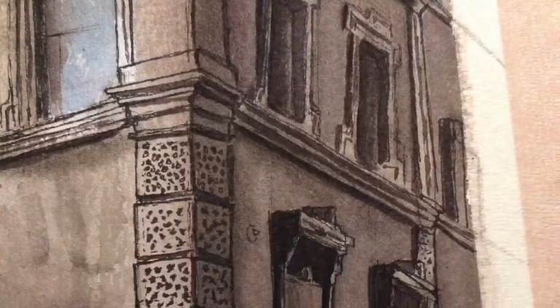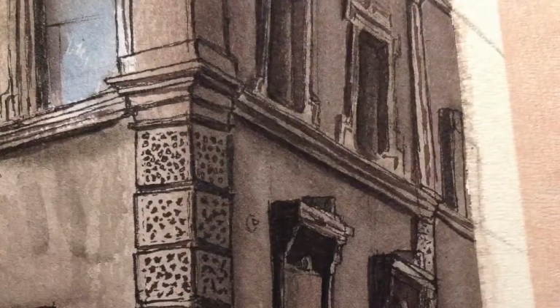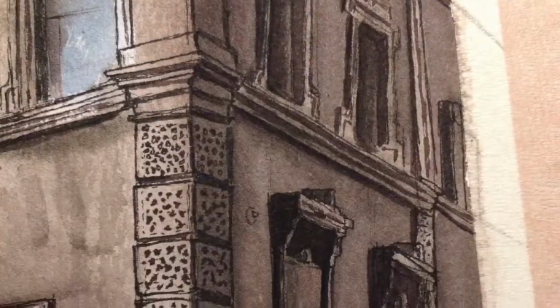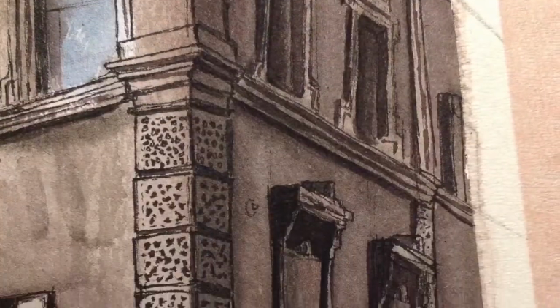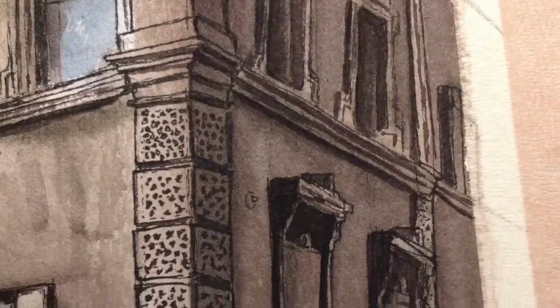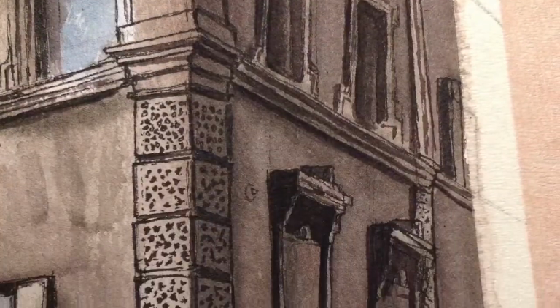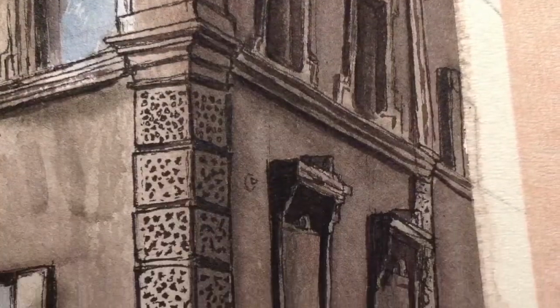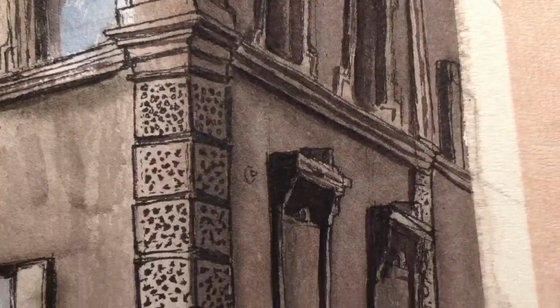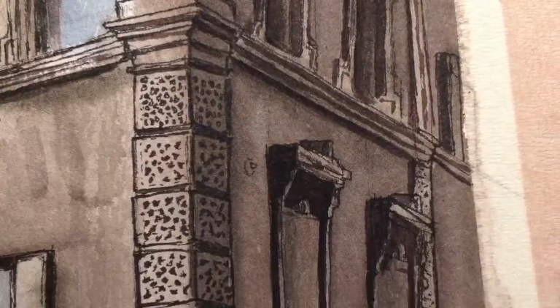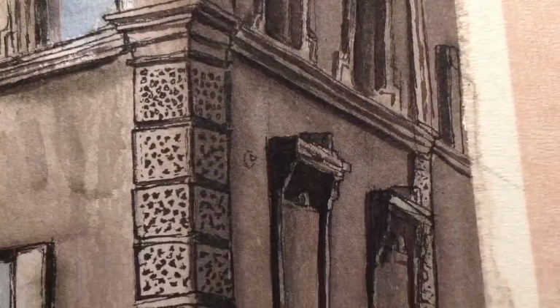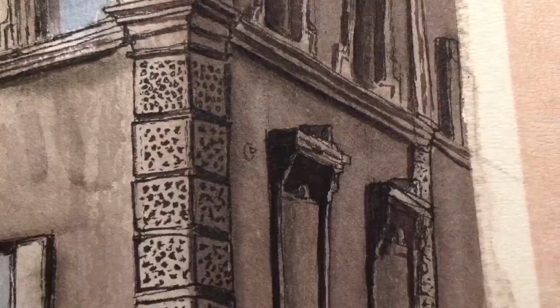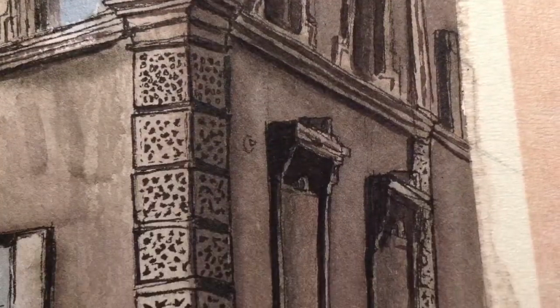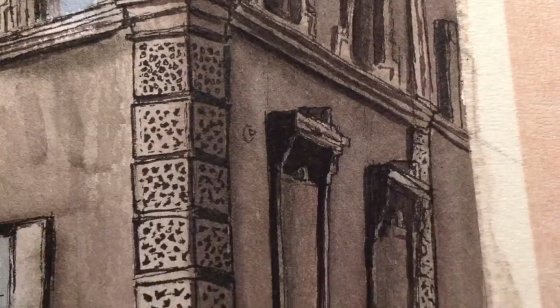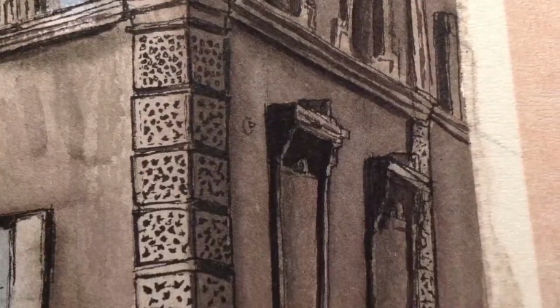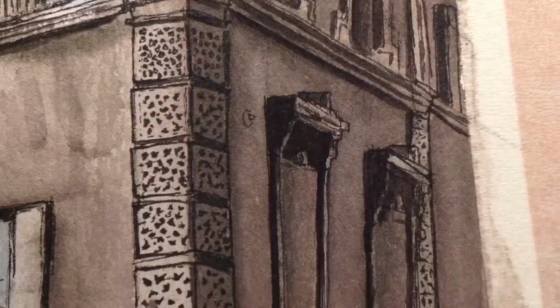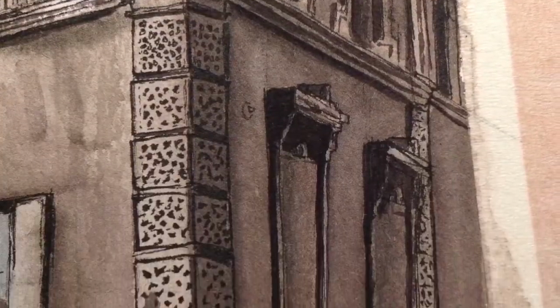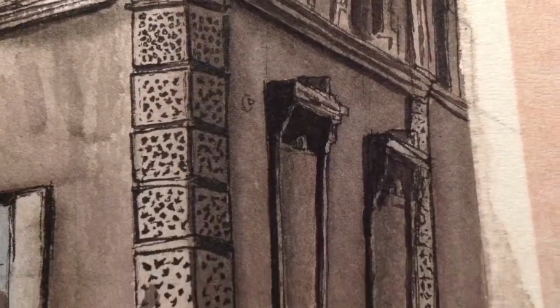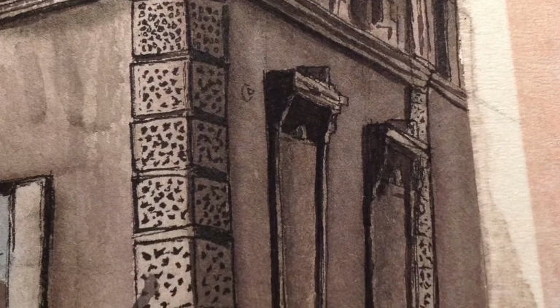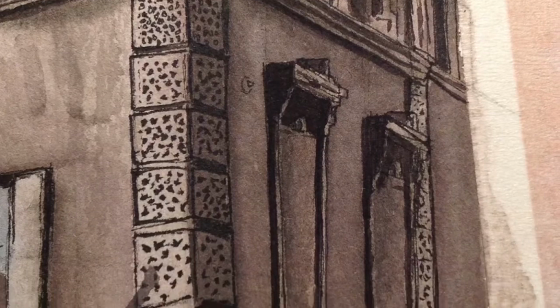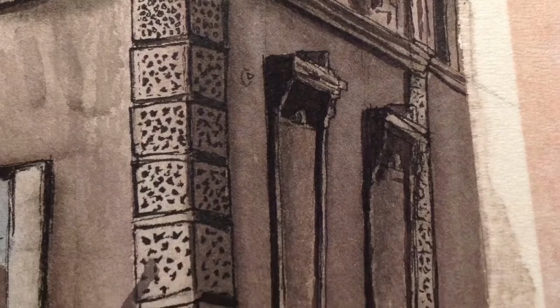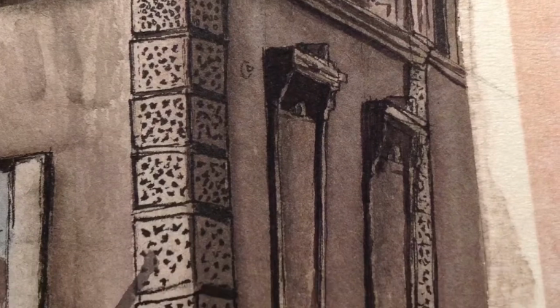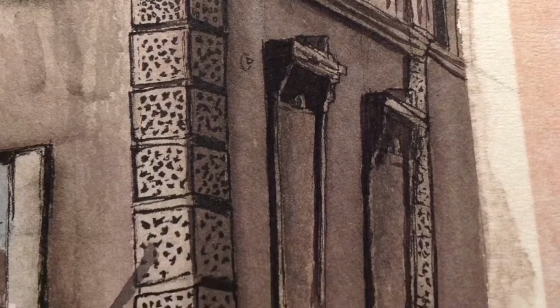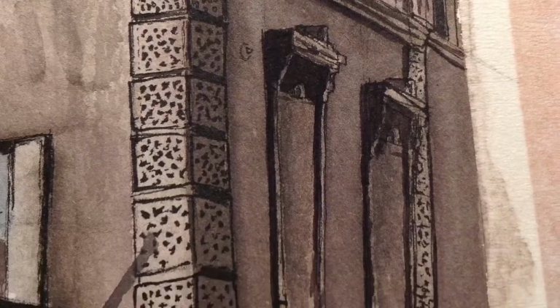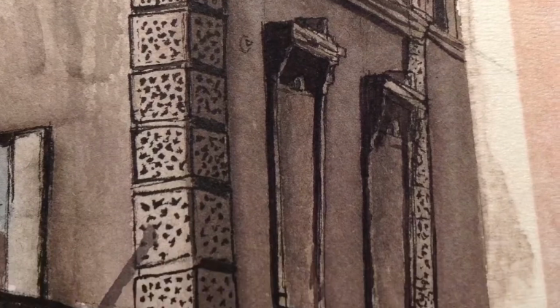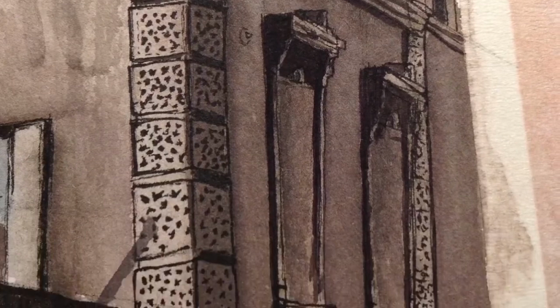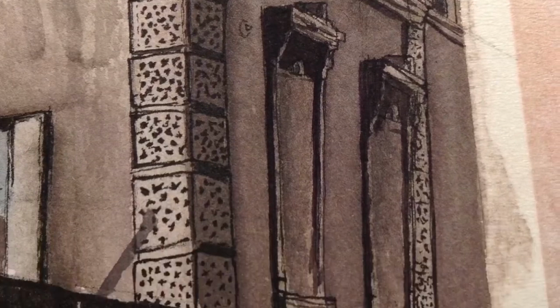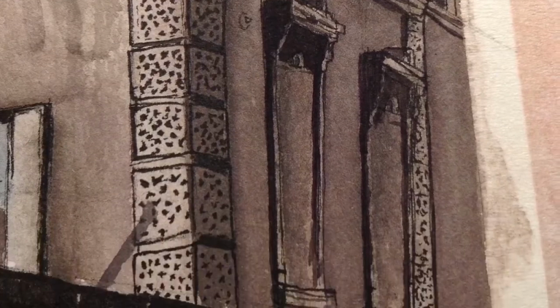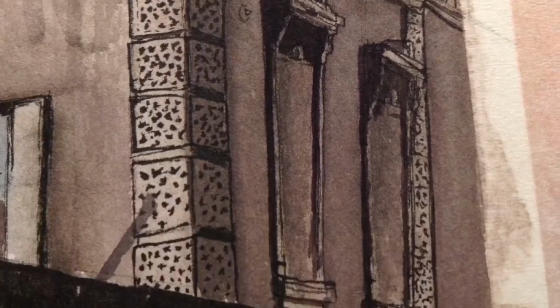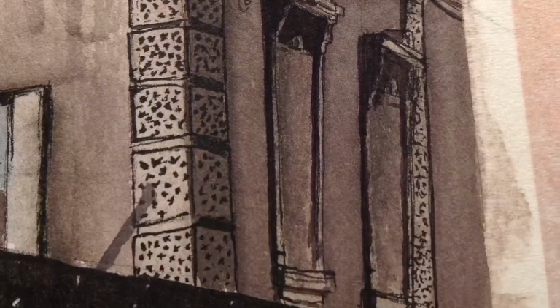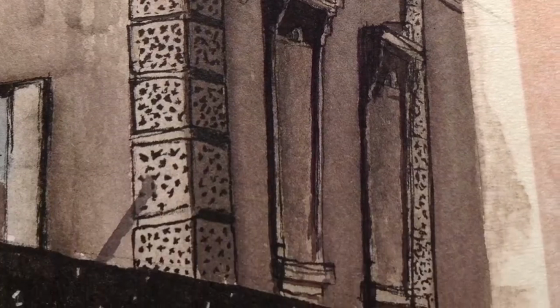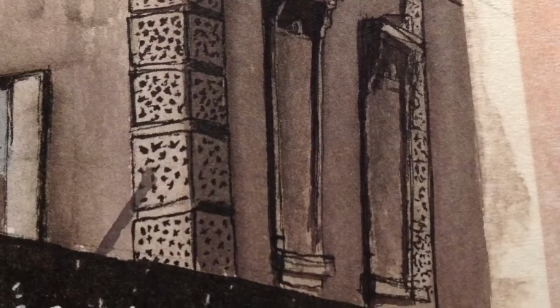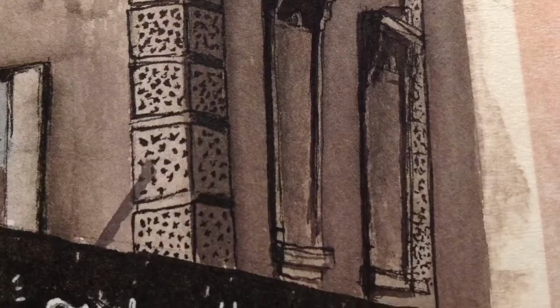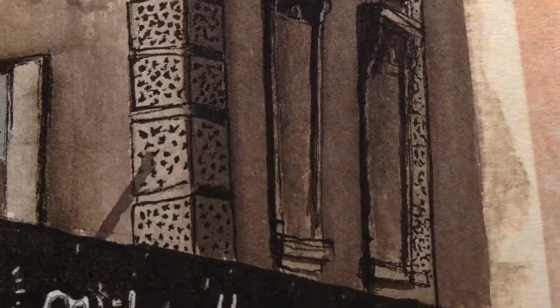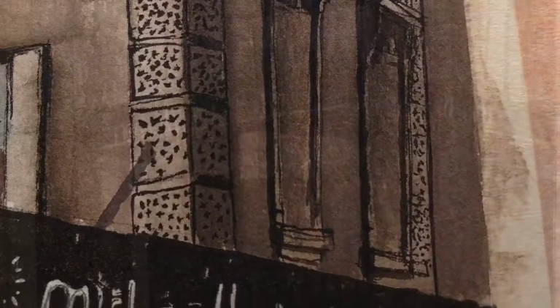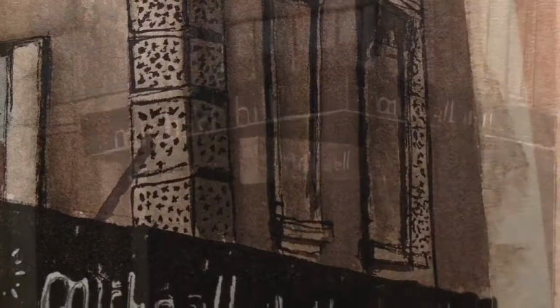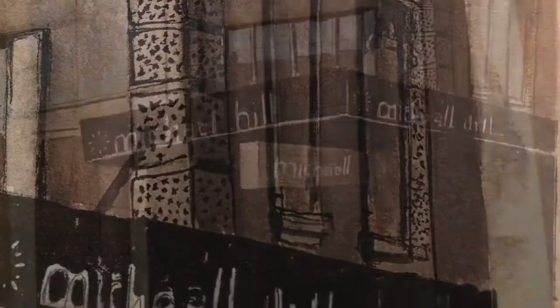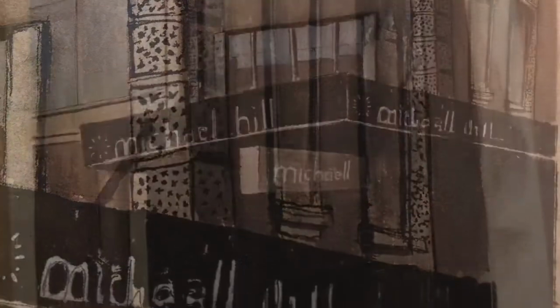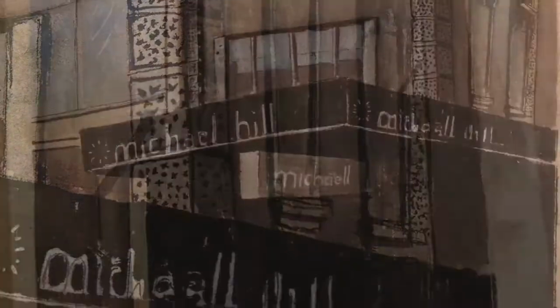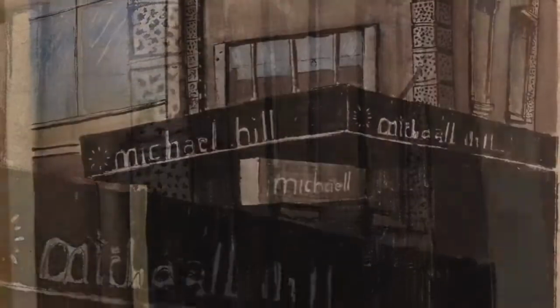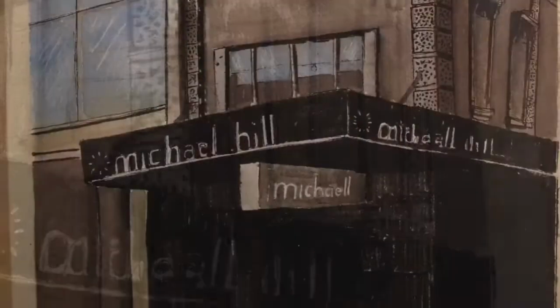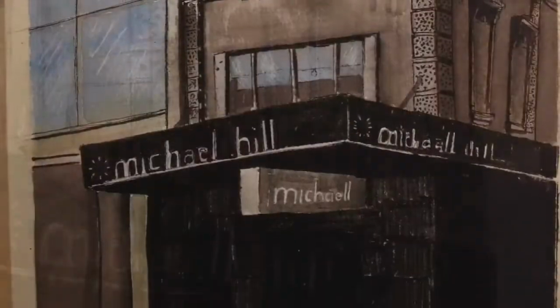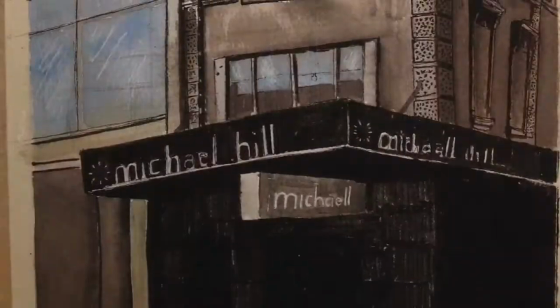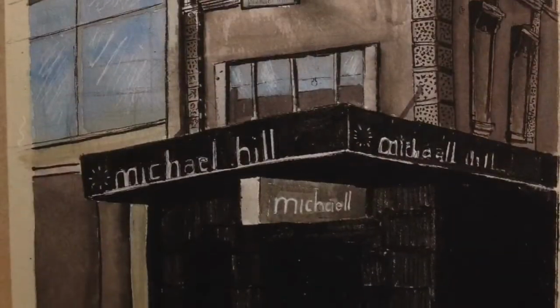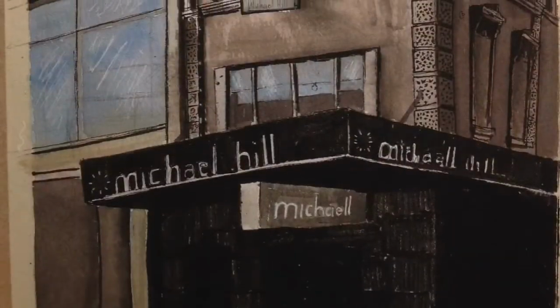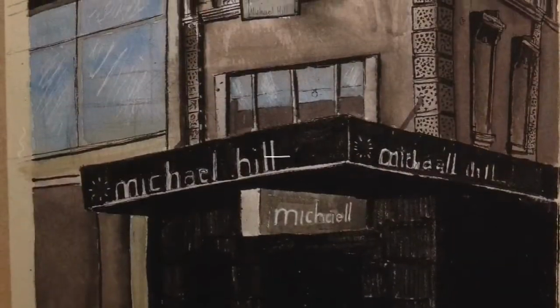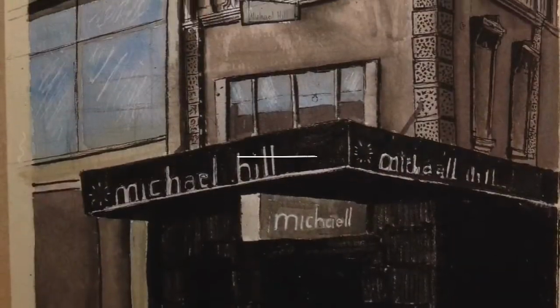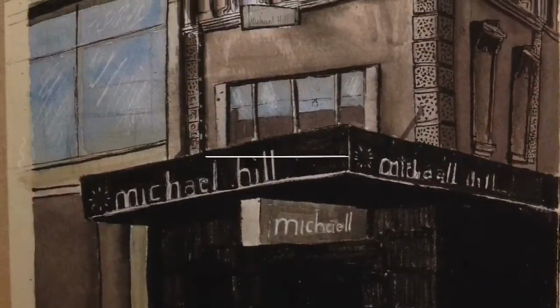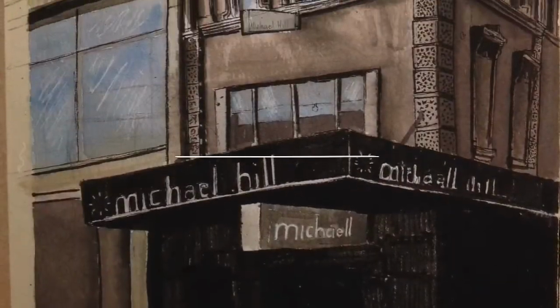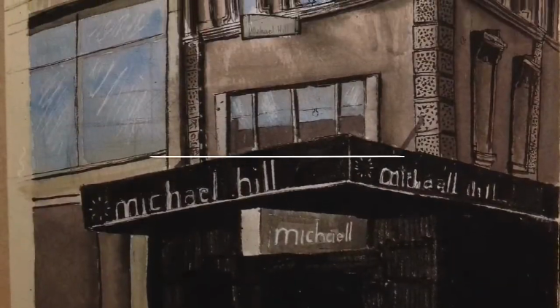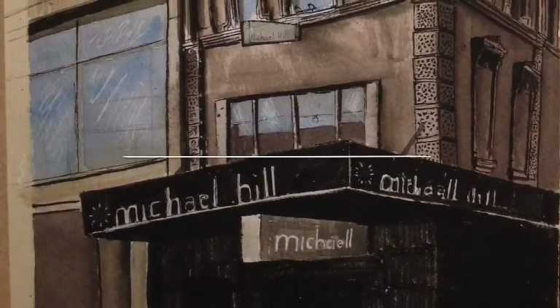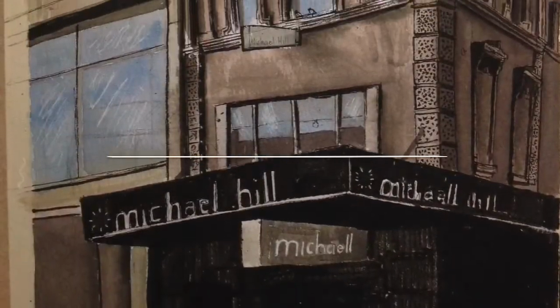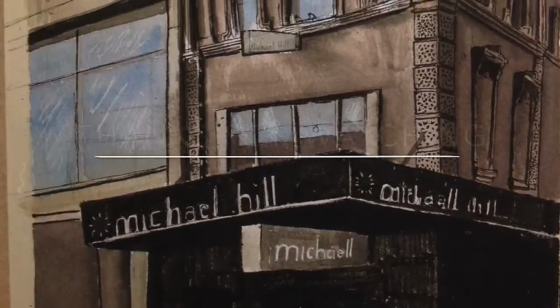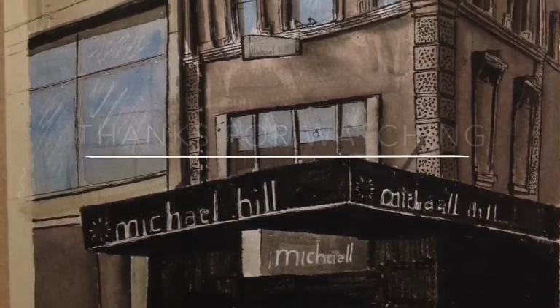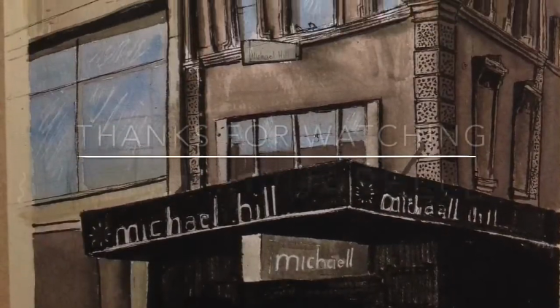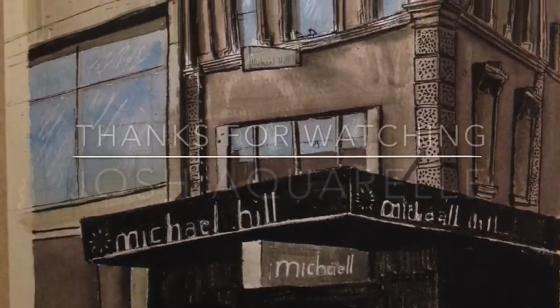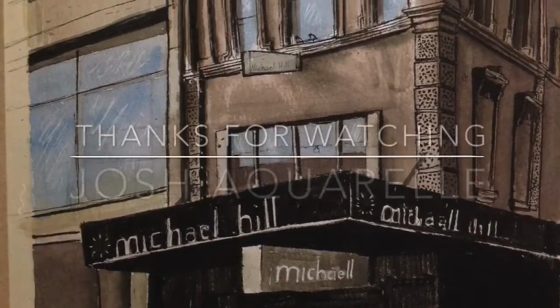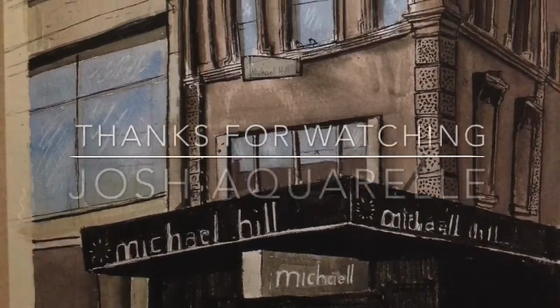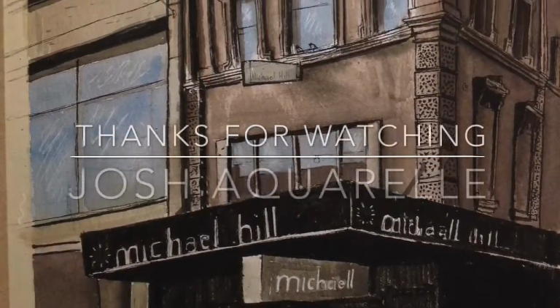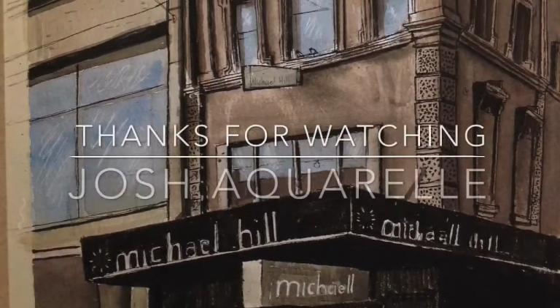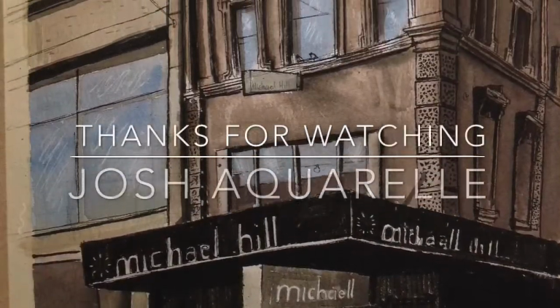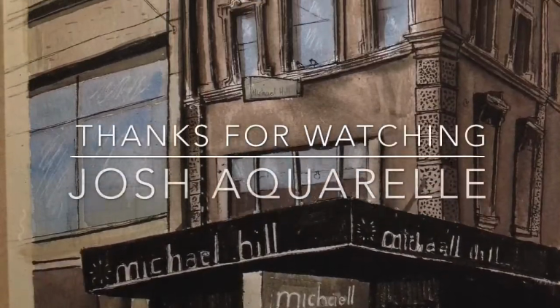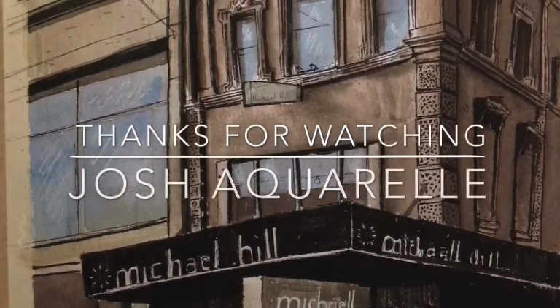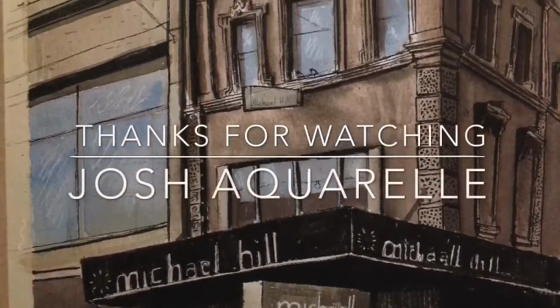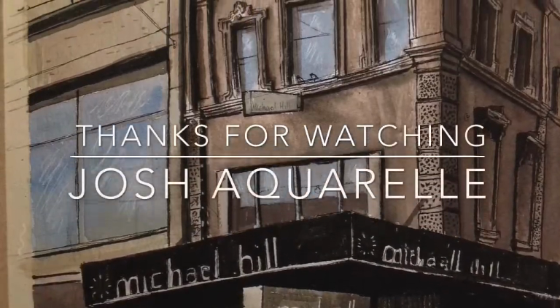Gotta go do something fun for quarantine — draw. Do some drawing in quarantine, that's a good thing. Drawing is fun, do drawing.